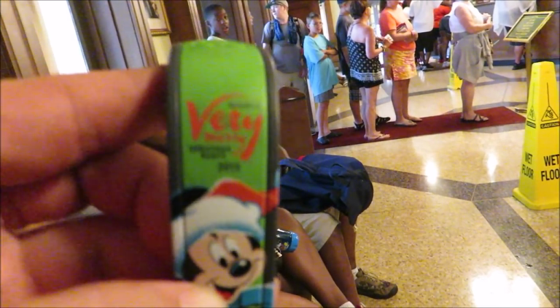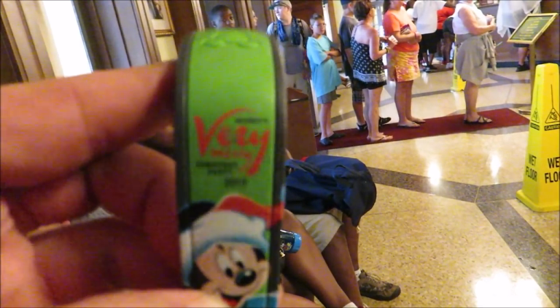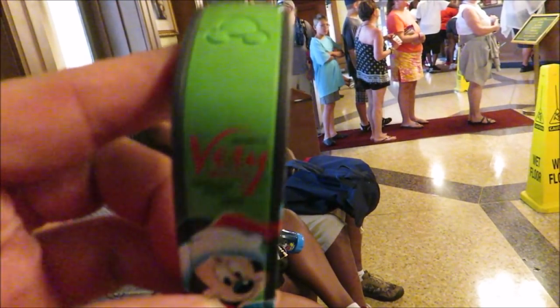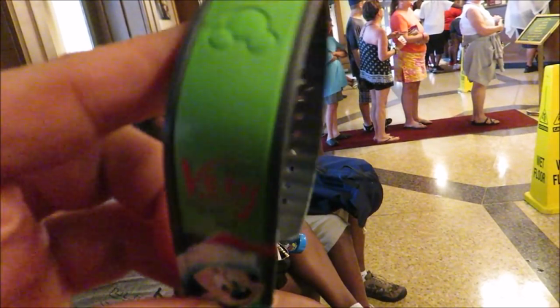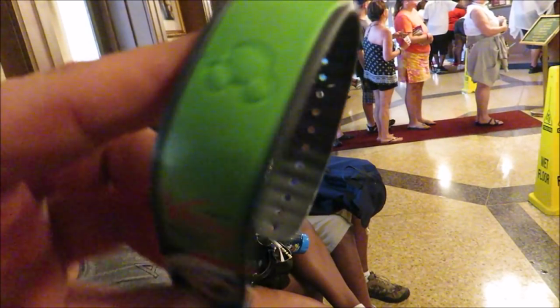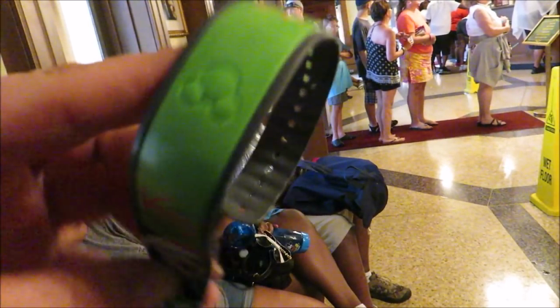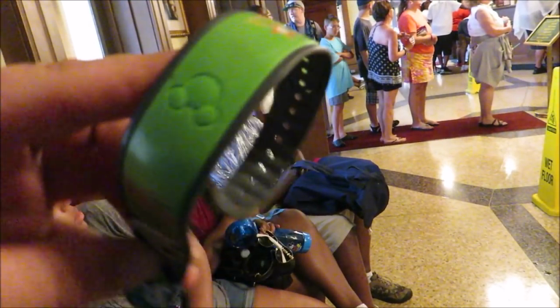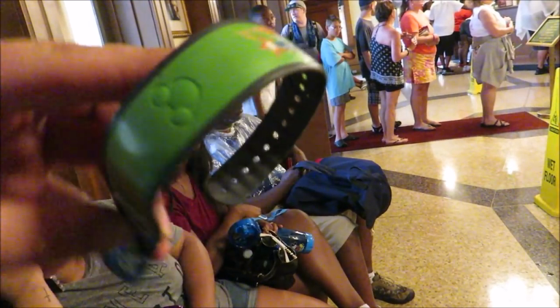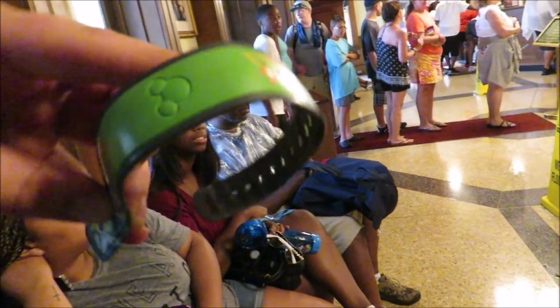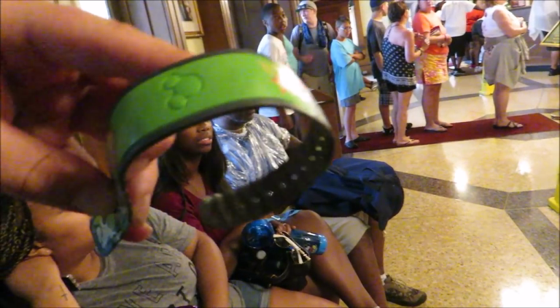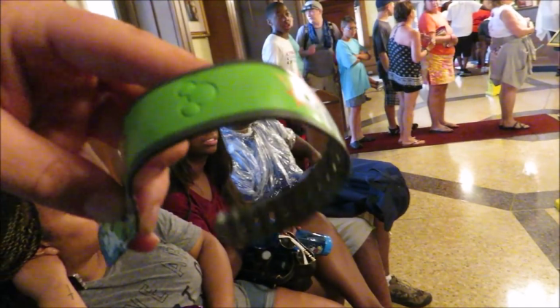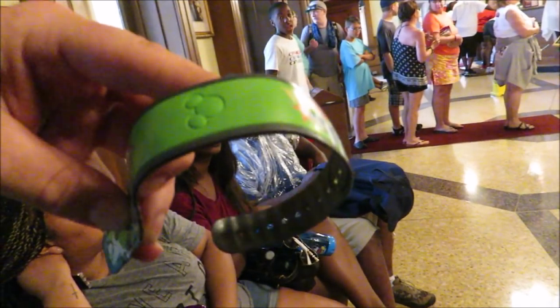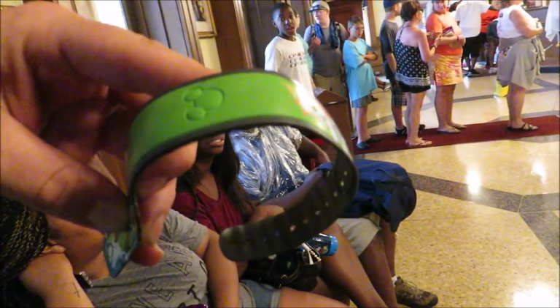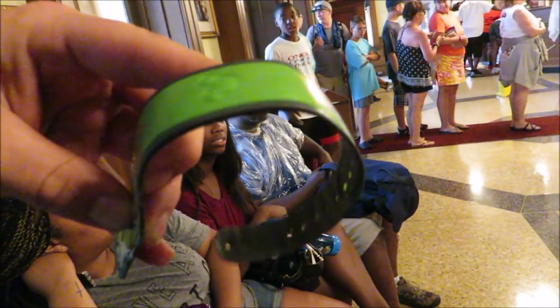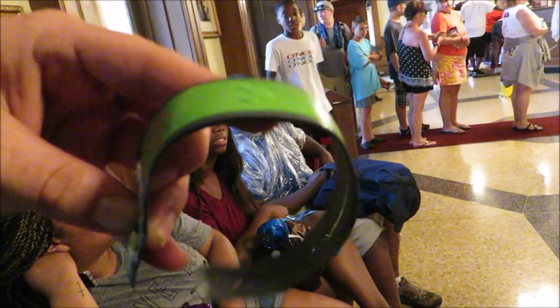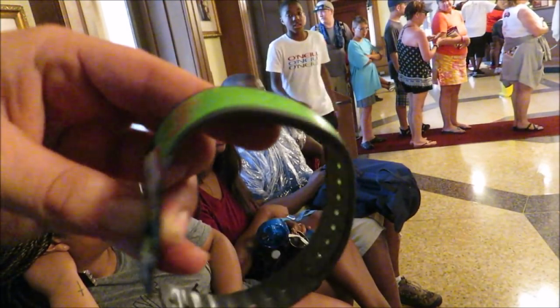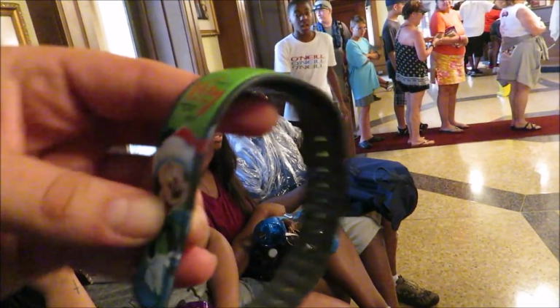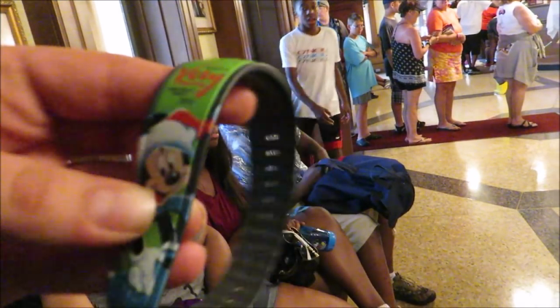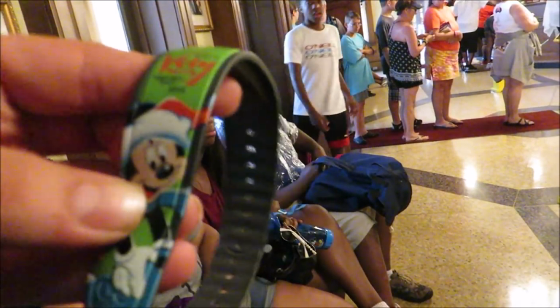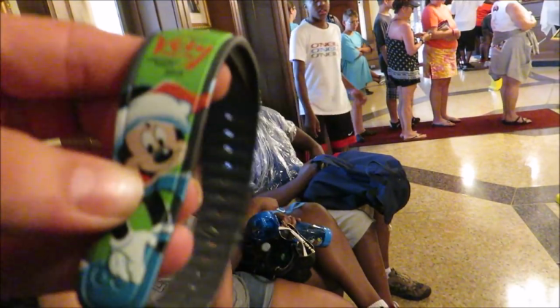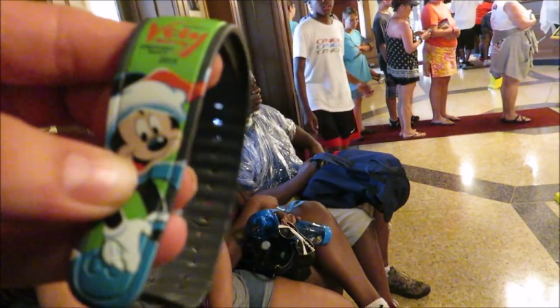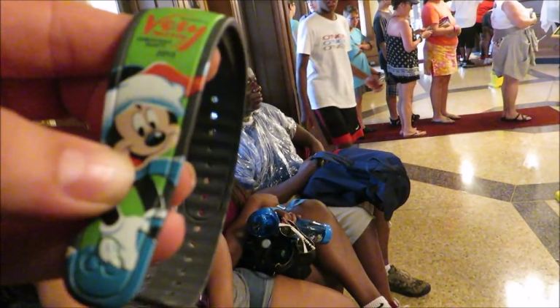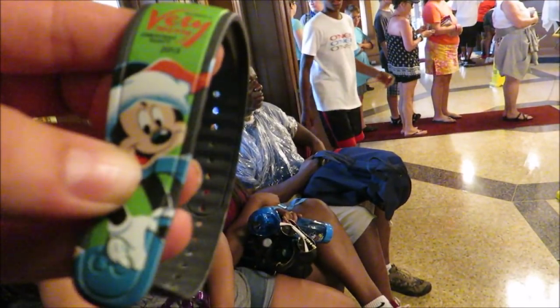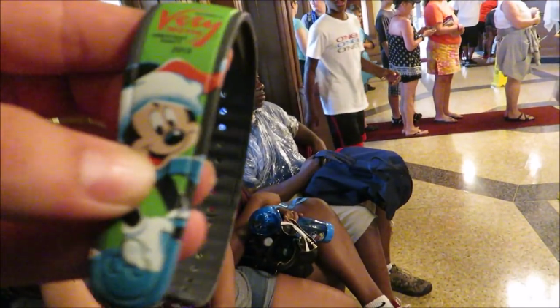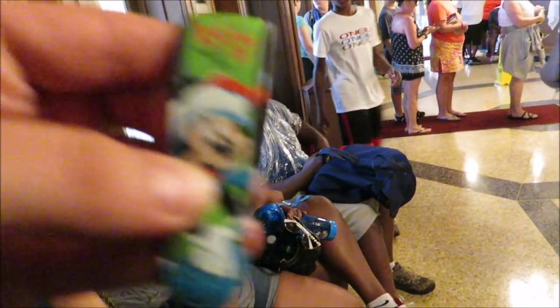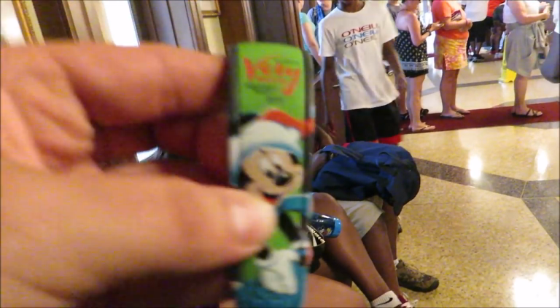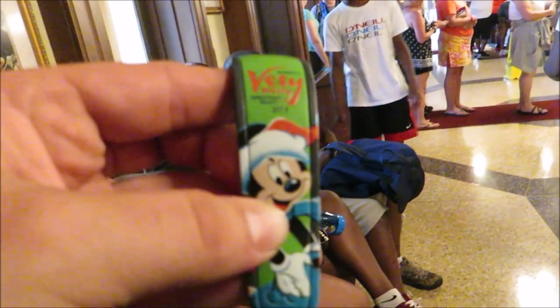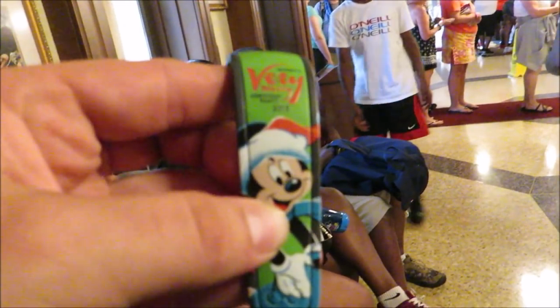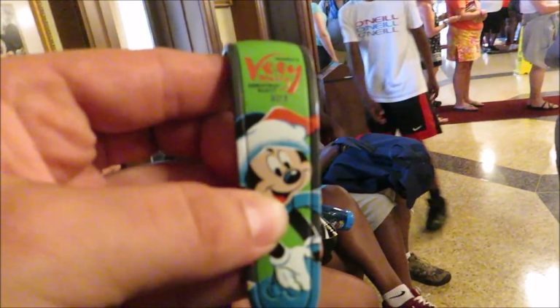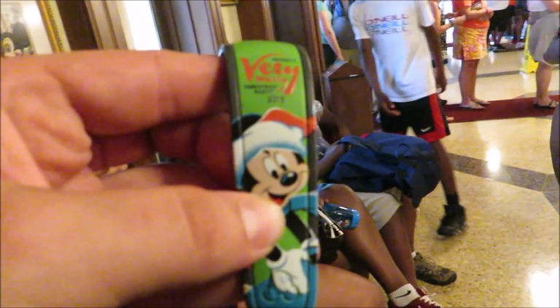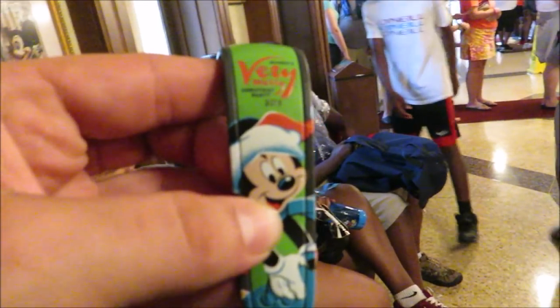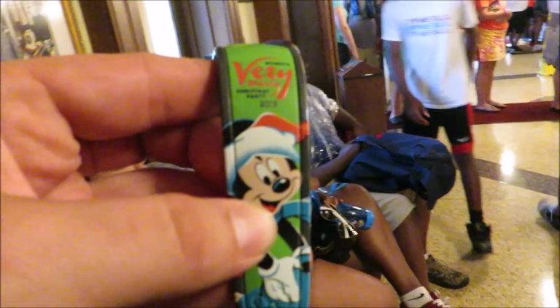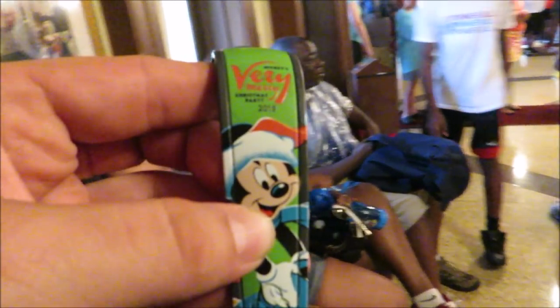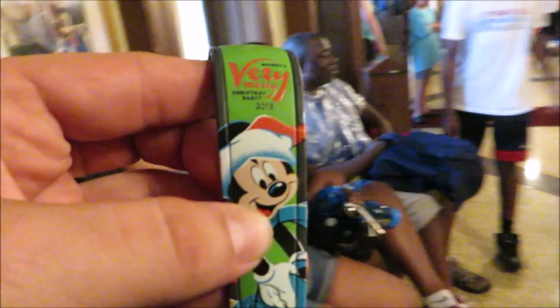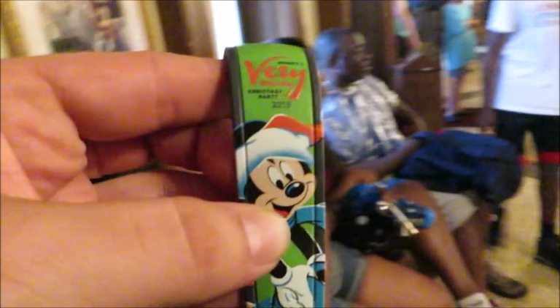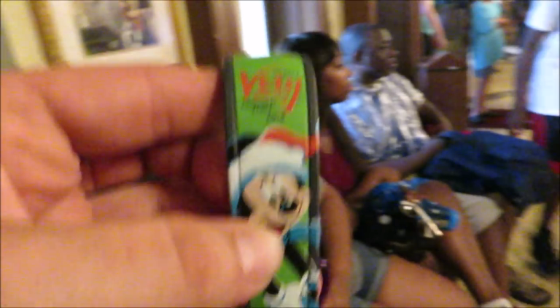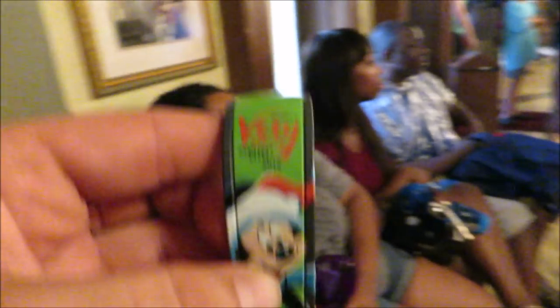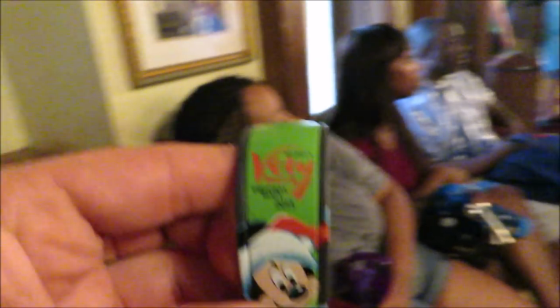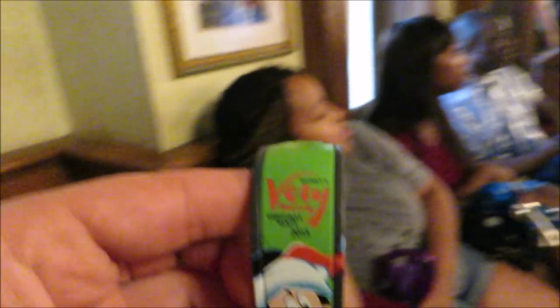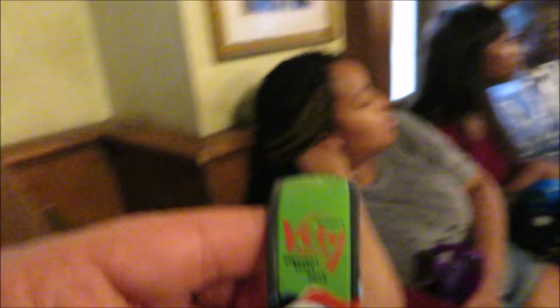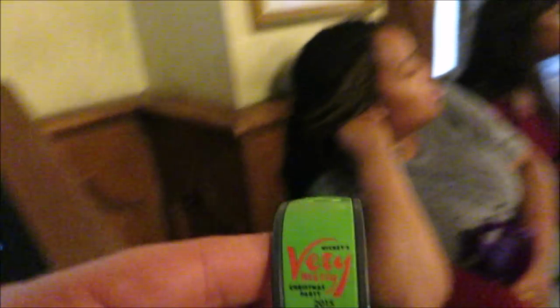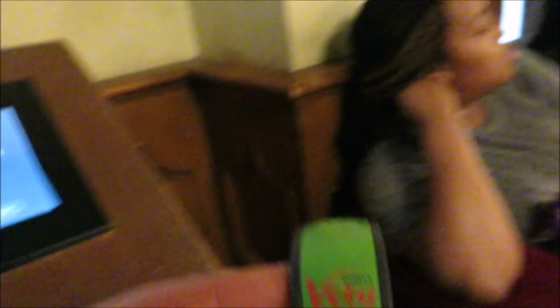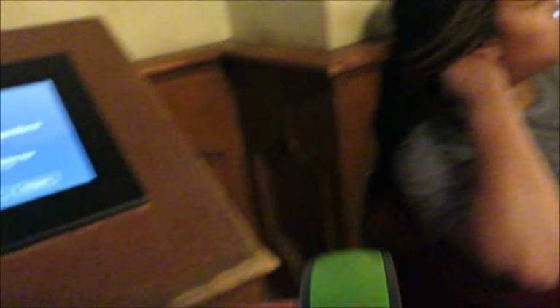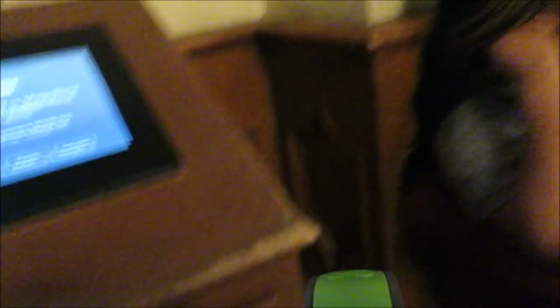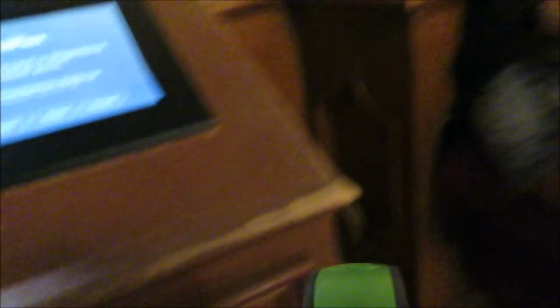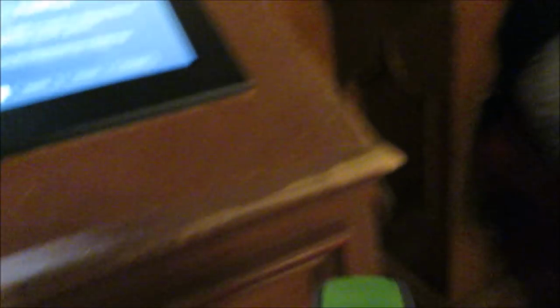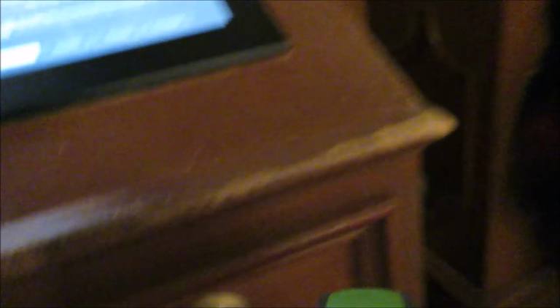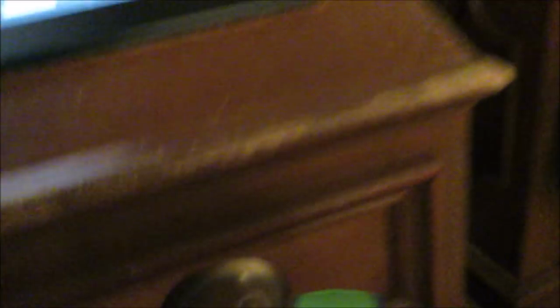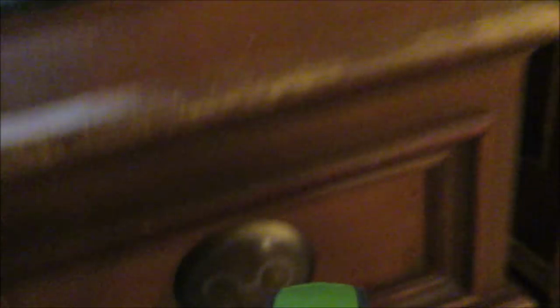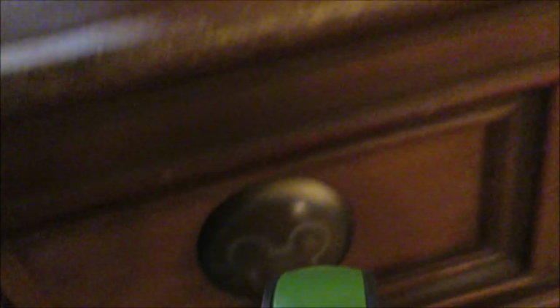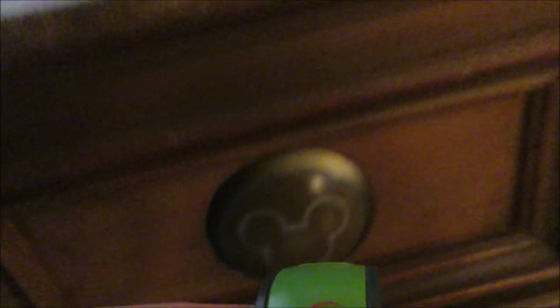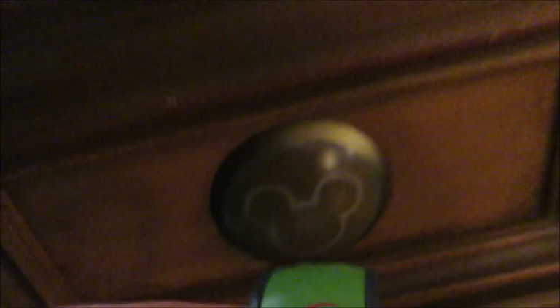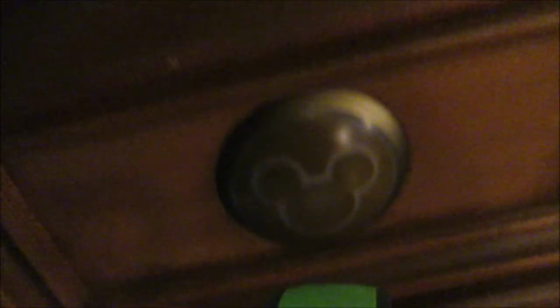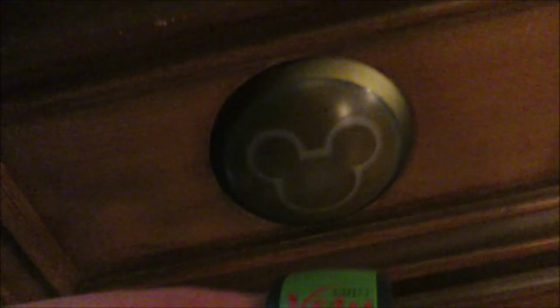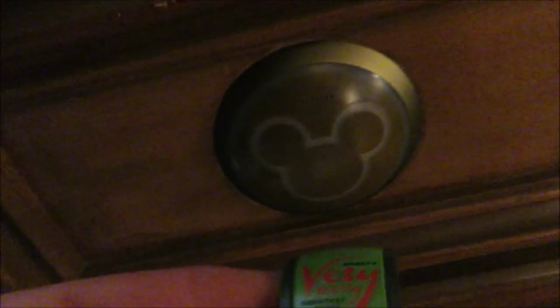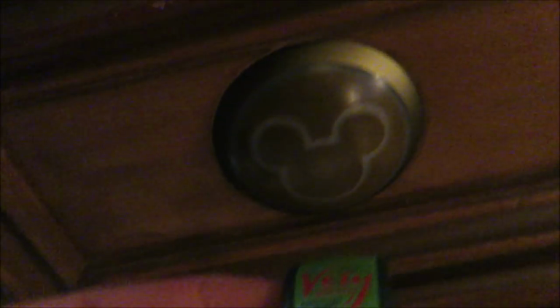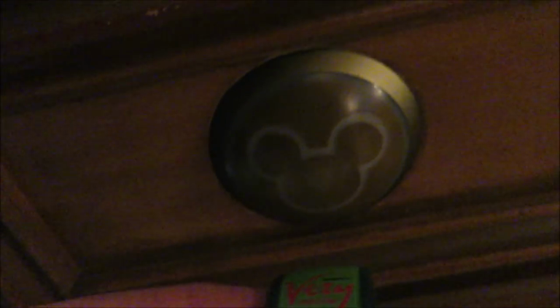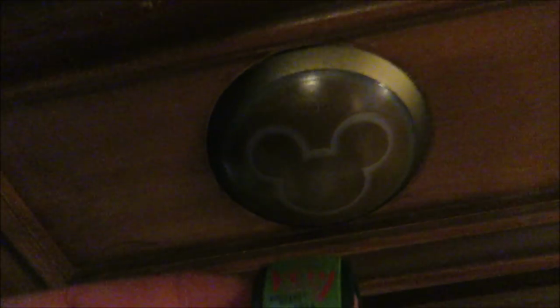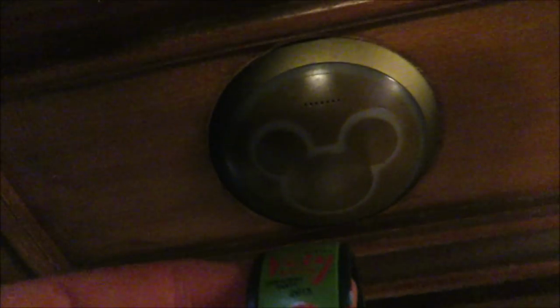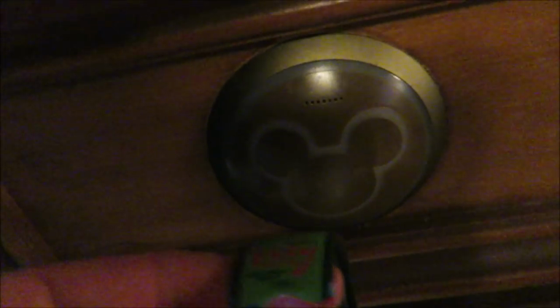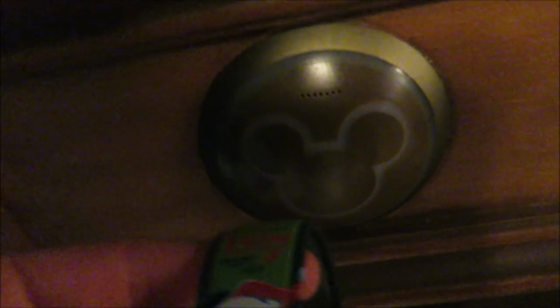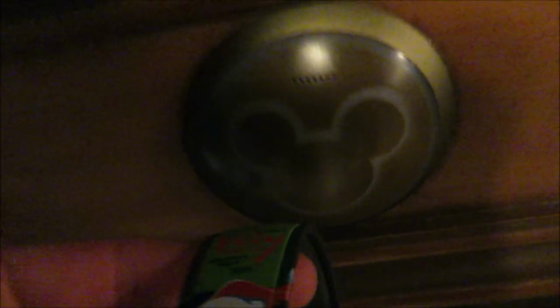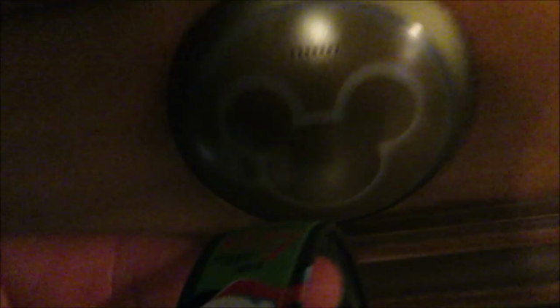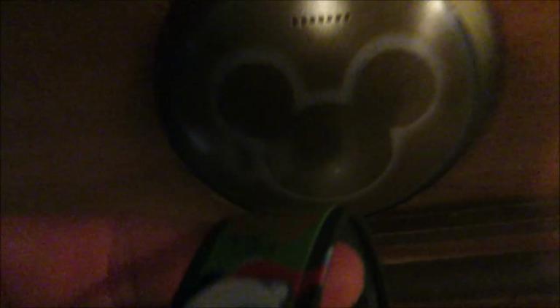Now we've got the Very Merry Christmas Party 2015 one, so let's get in here and see what it does.